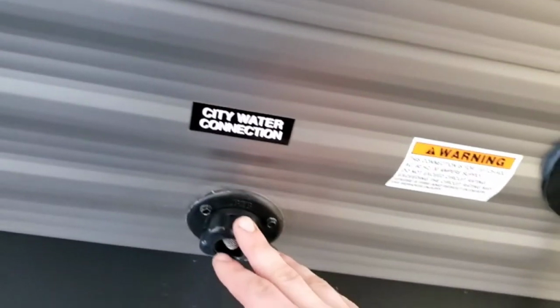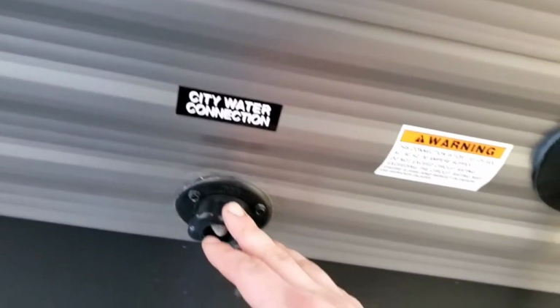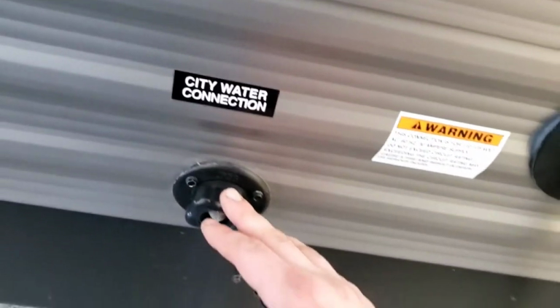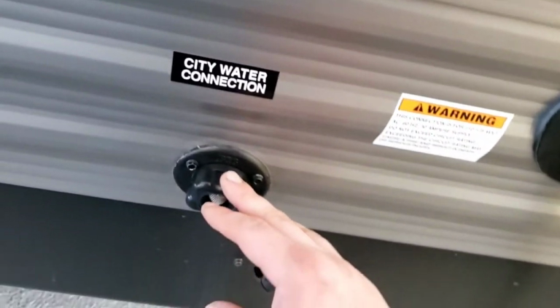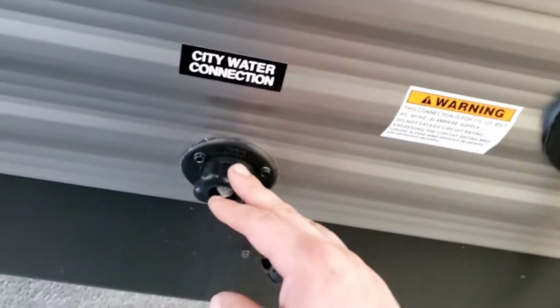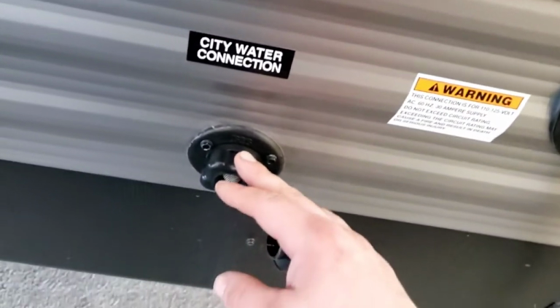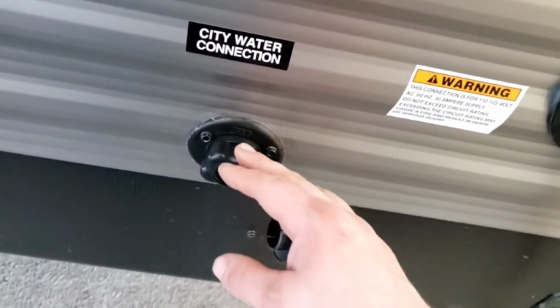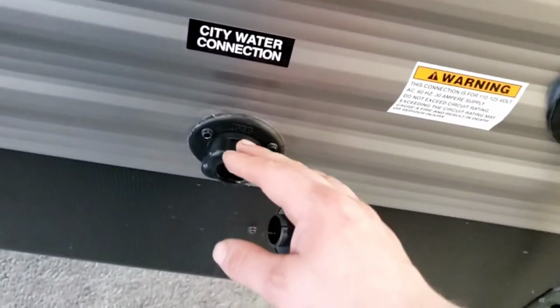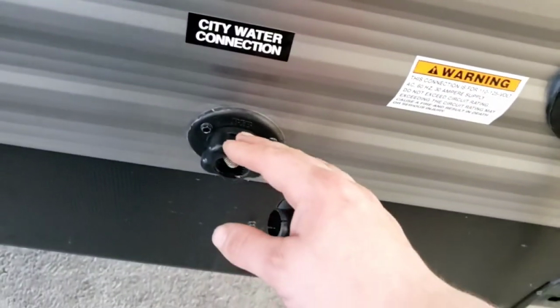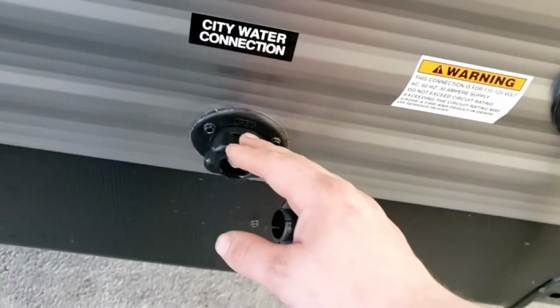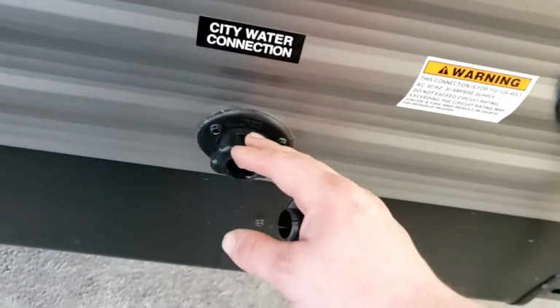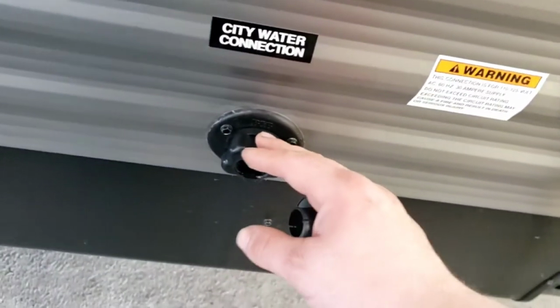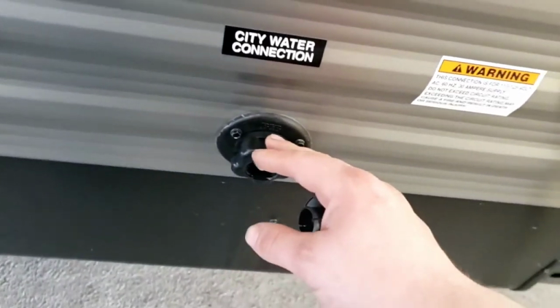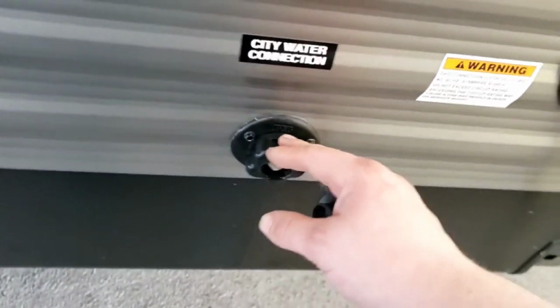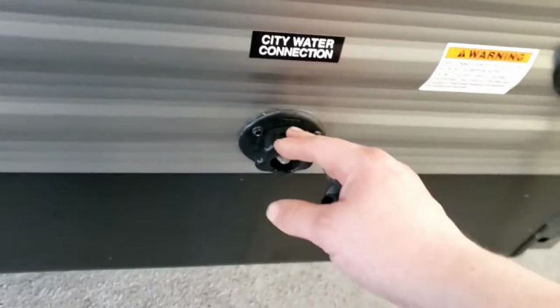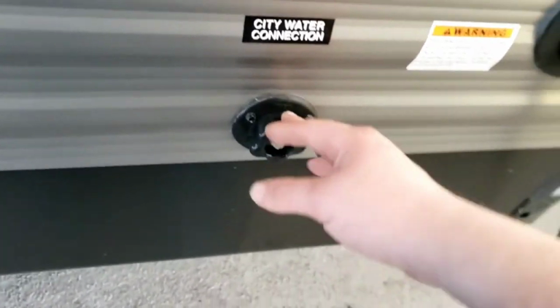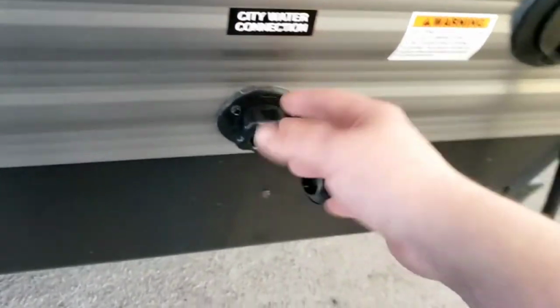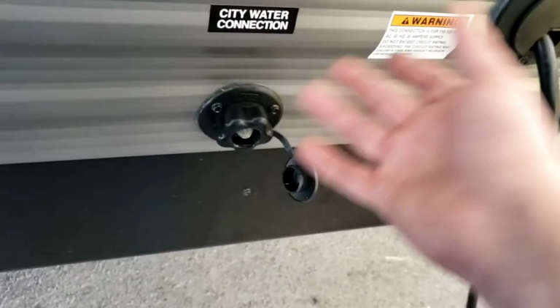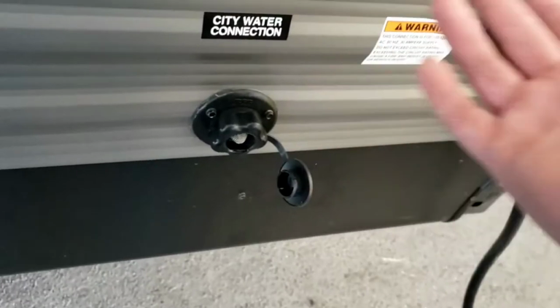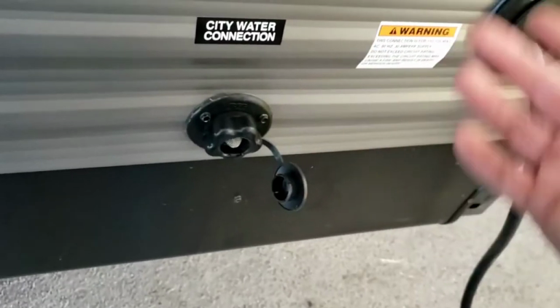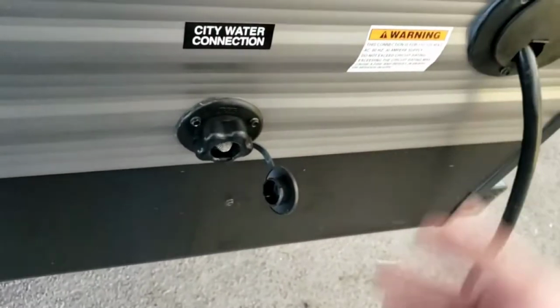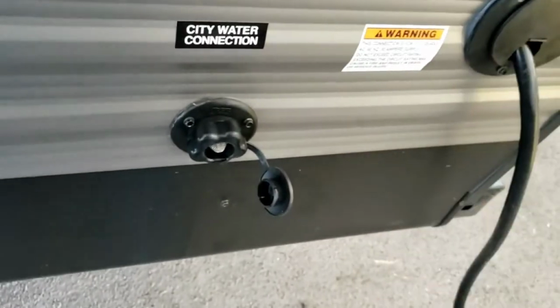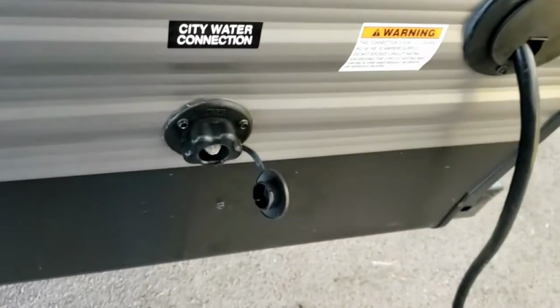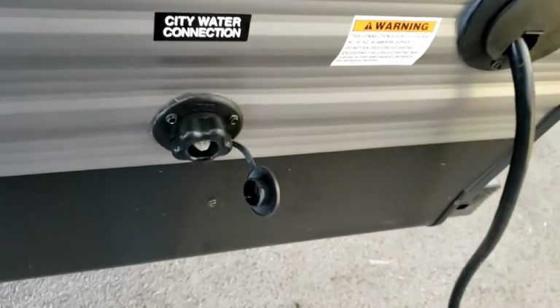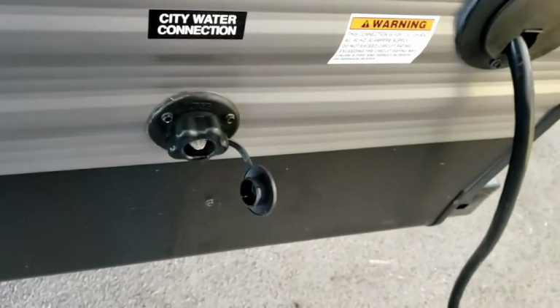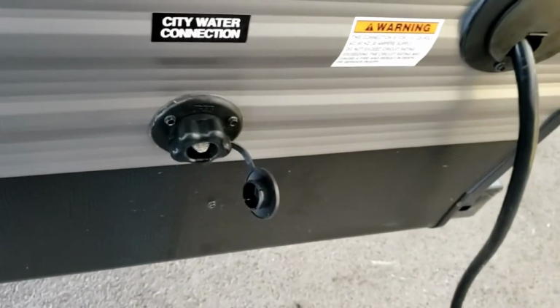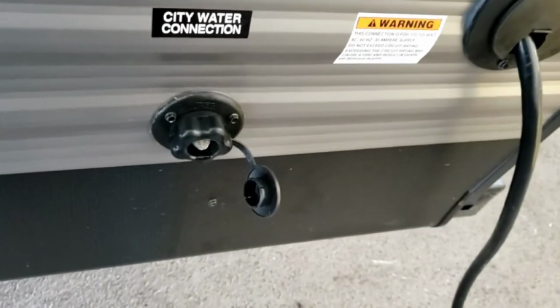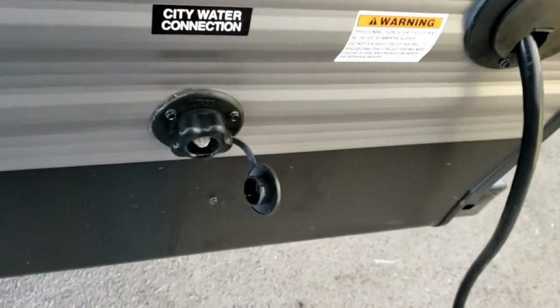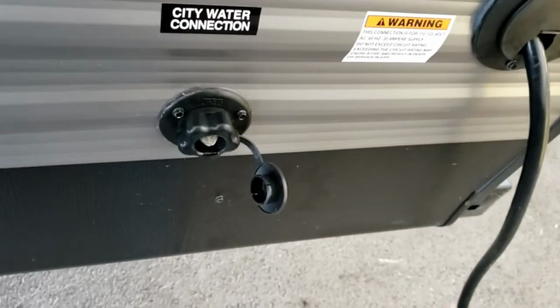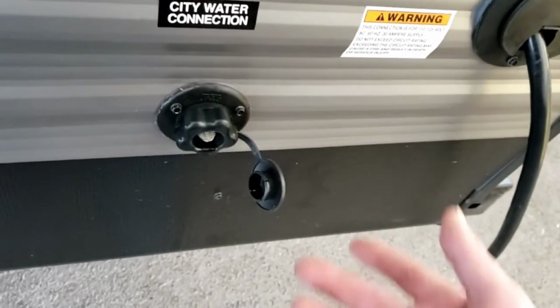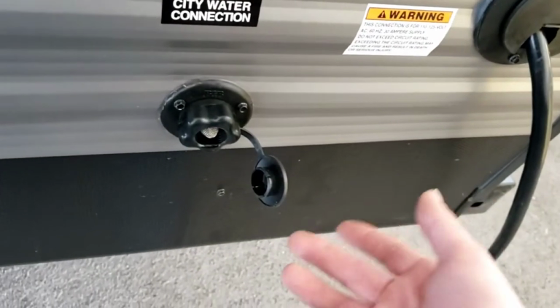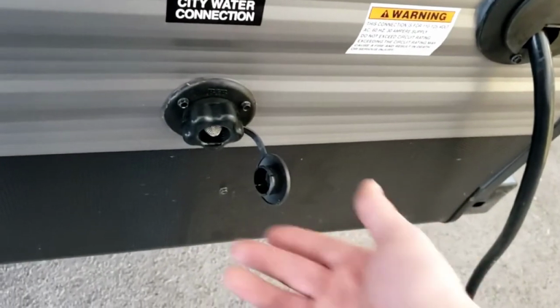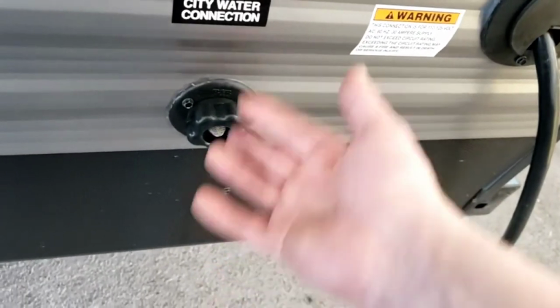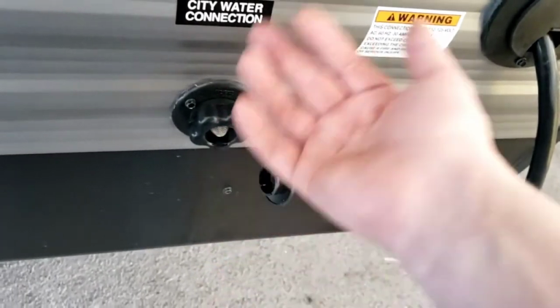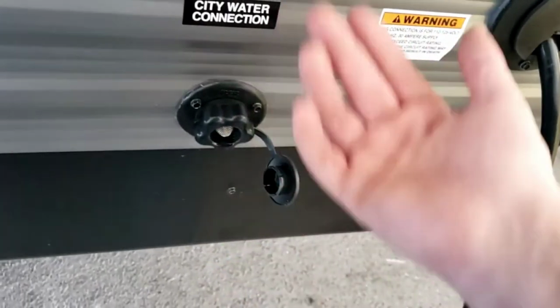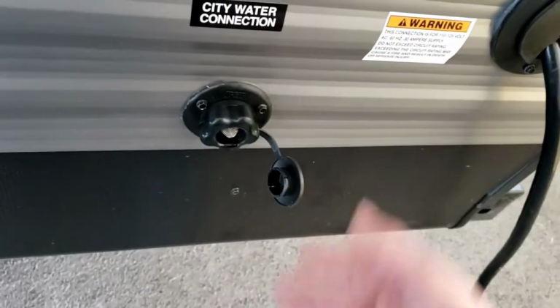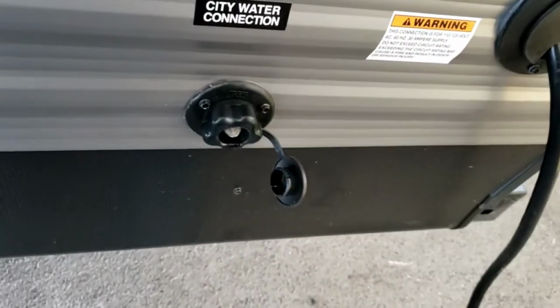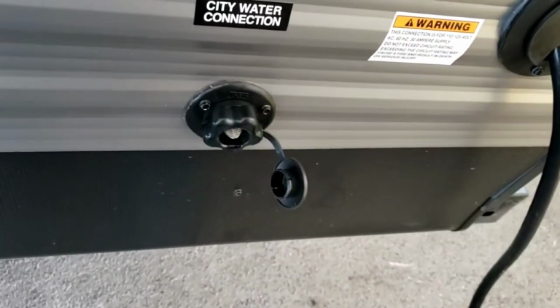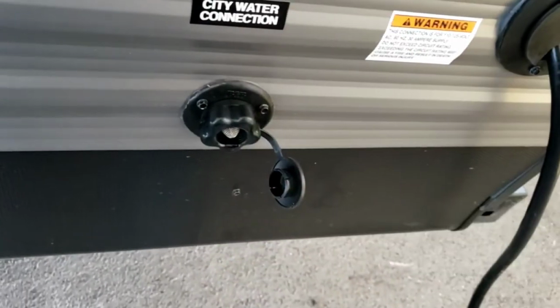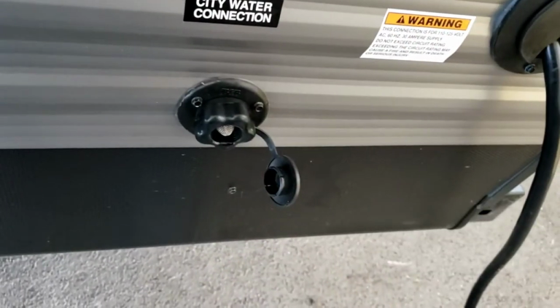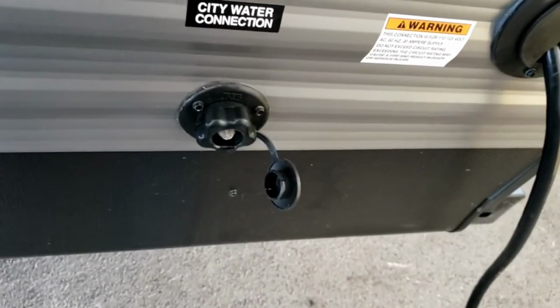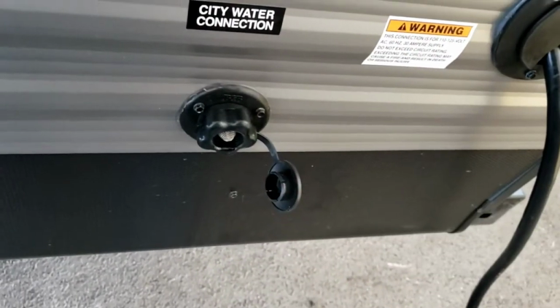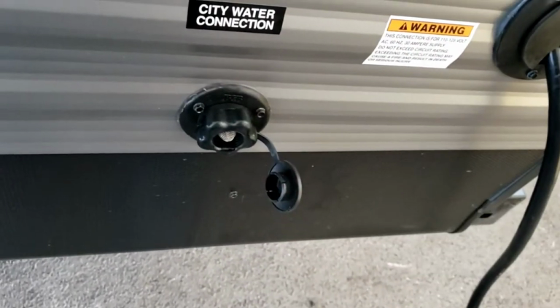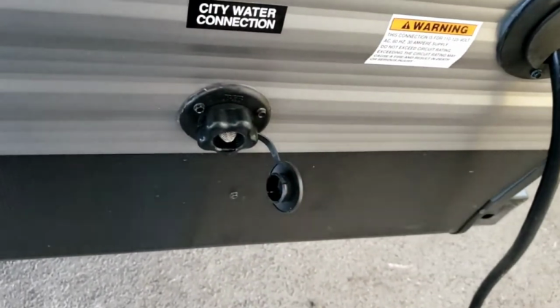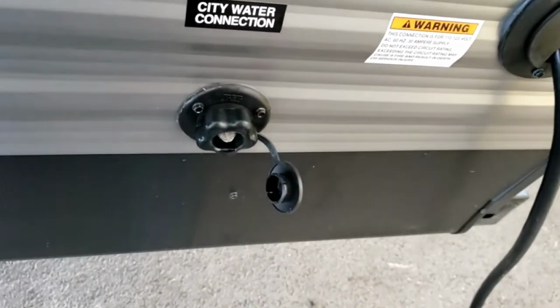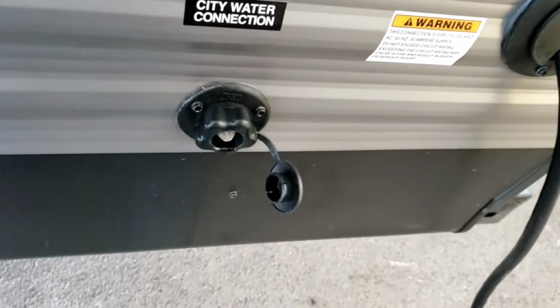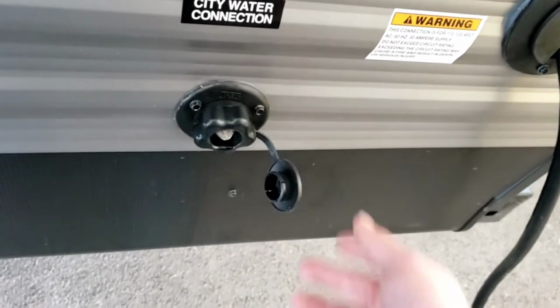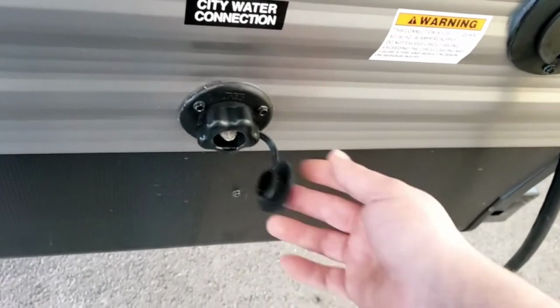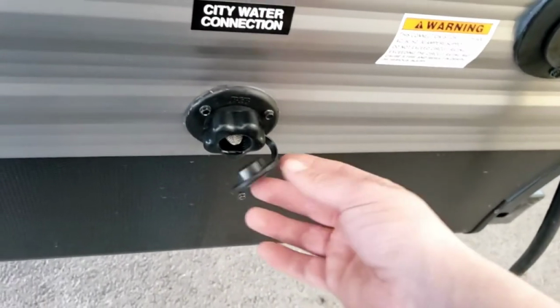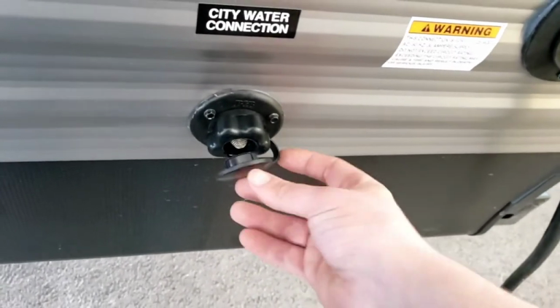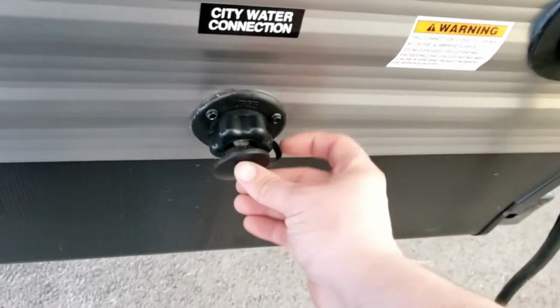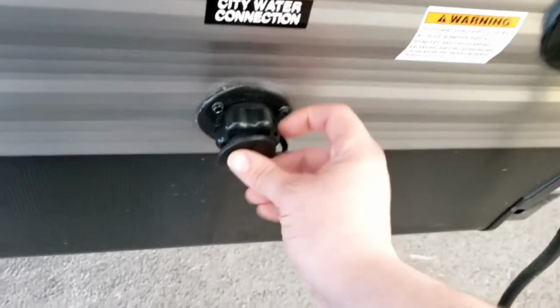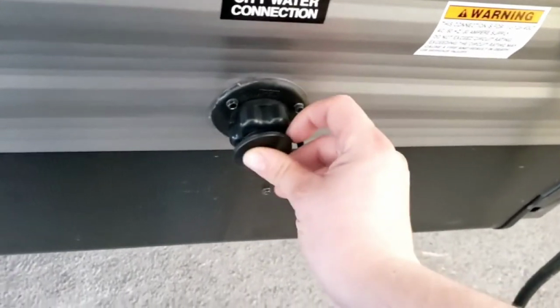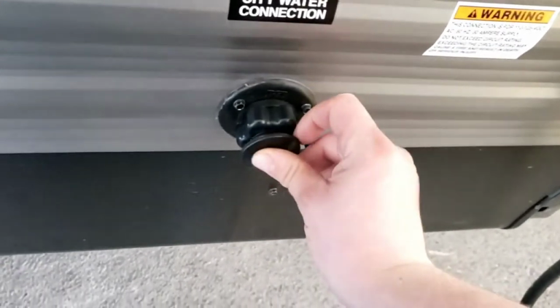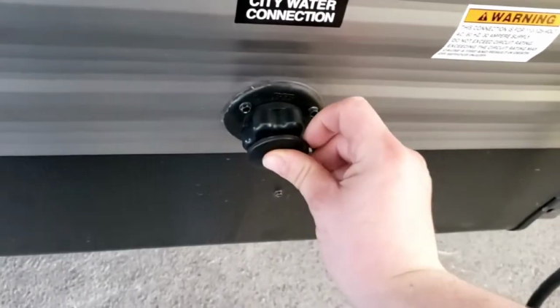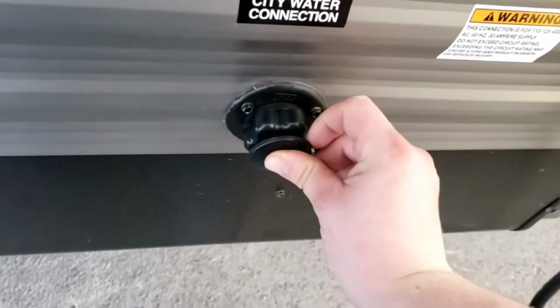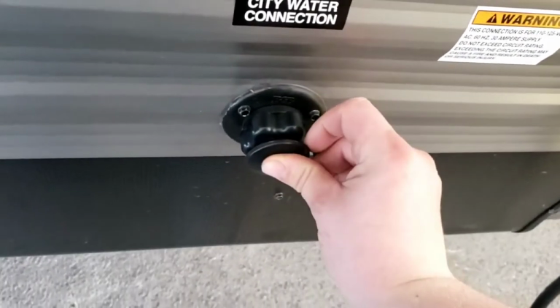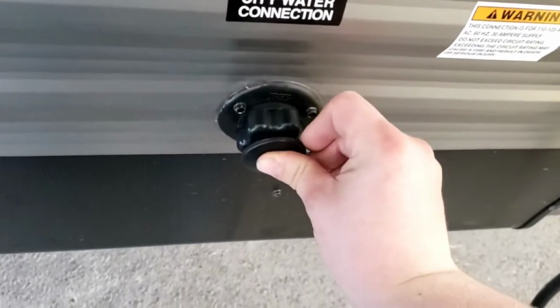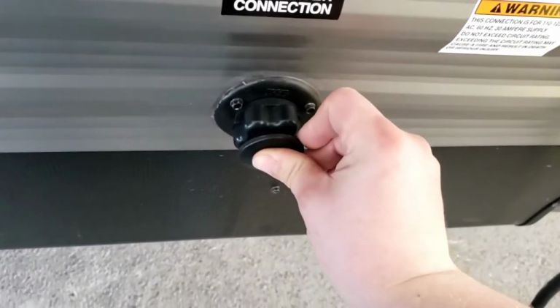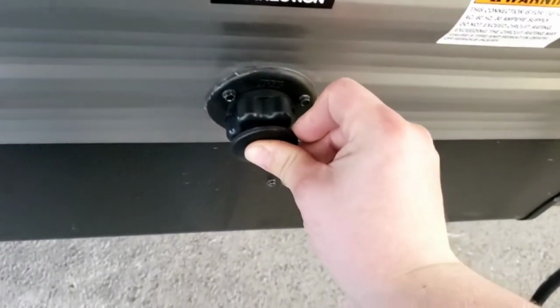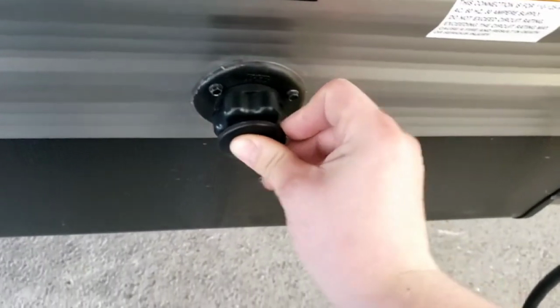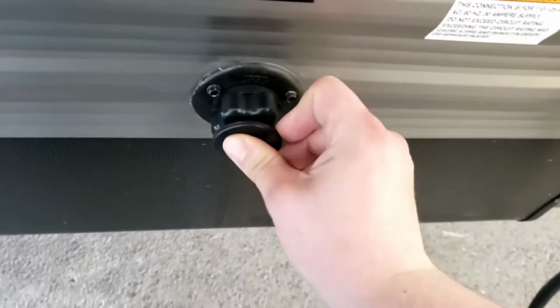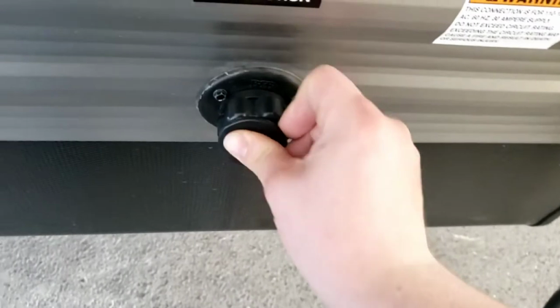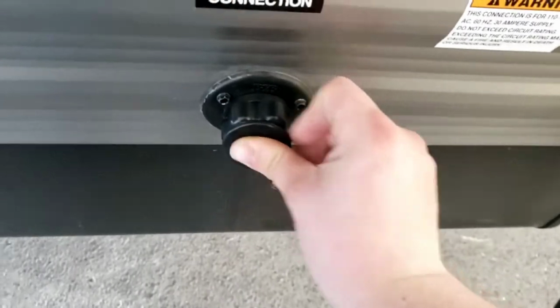City water connection — if you've got a site with water or you're at home, you hook up water through here. You won't need to run your pump; you operate off of city water pressure.